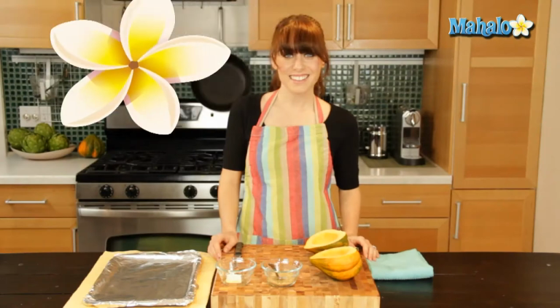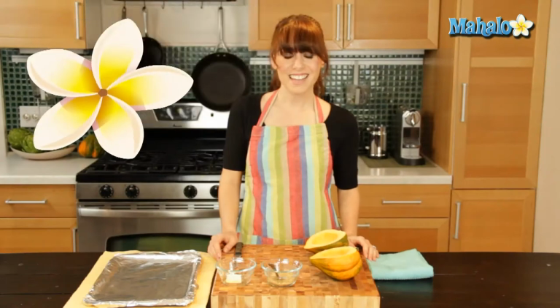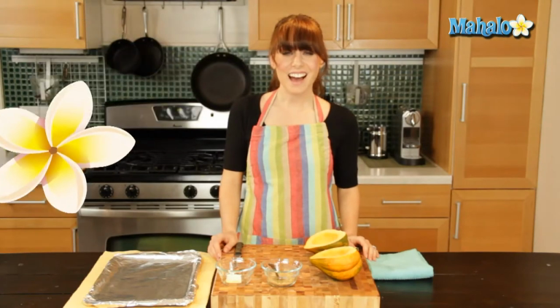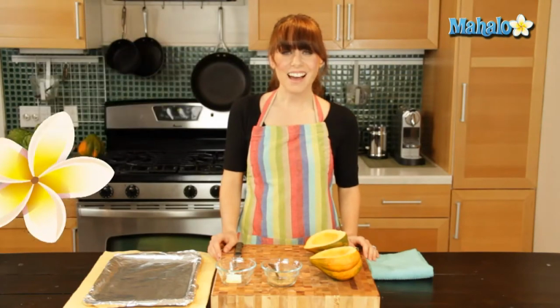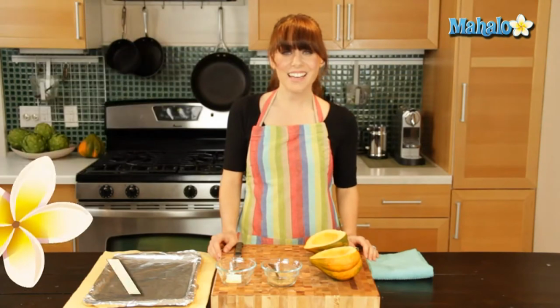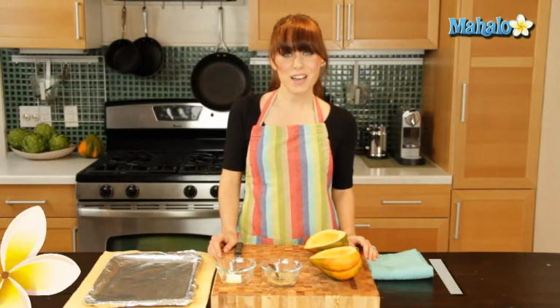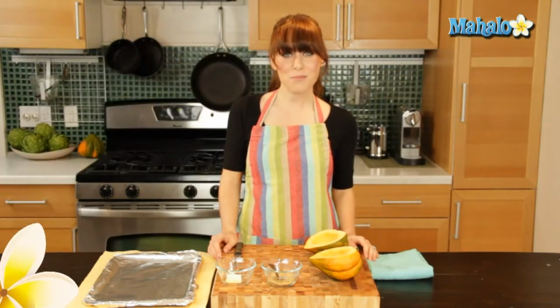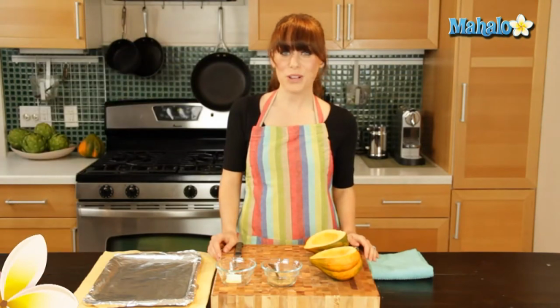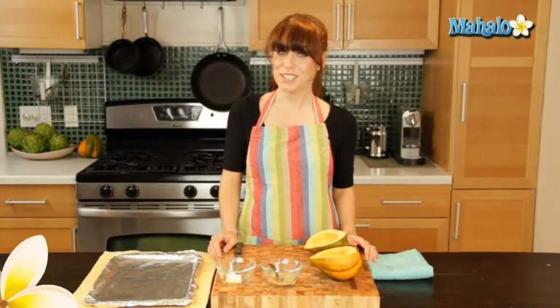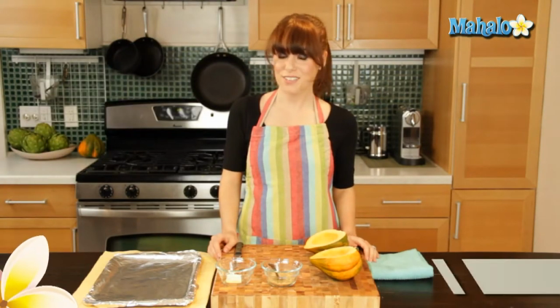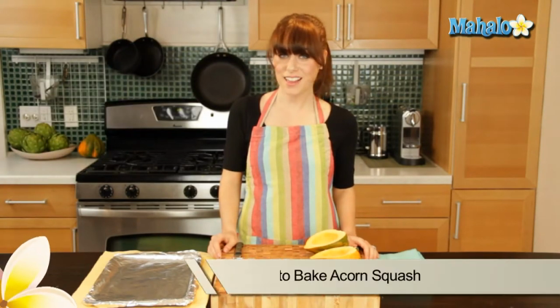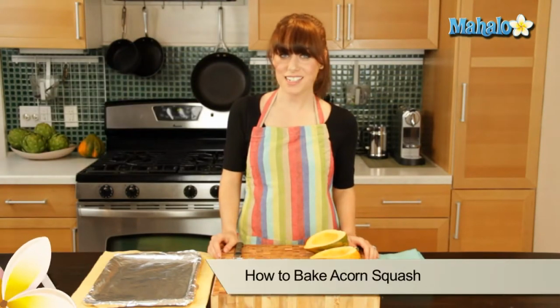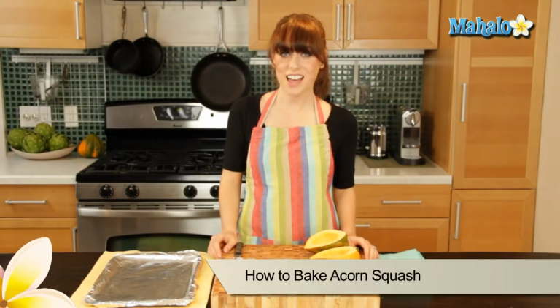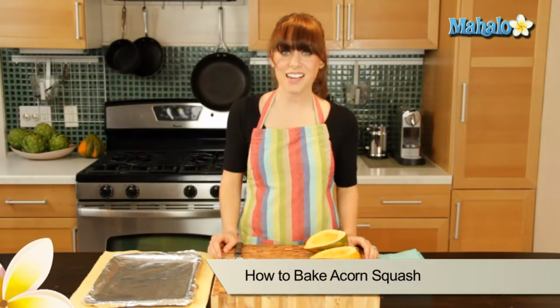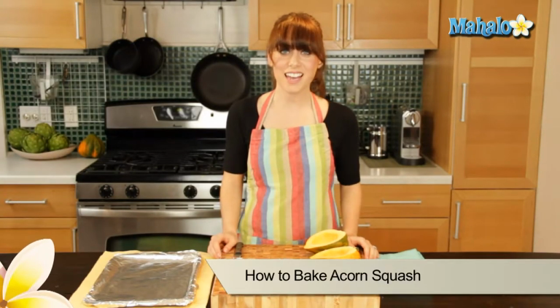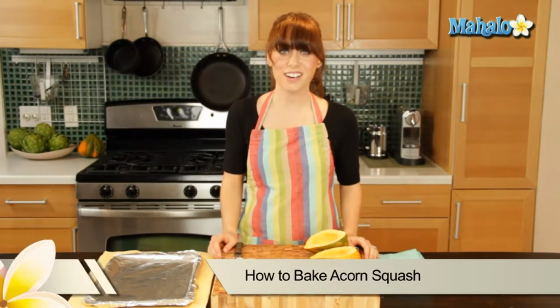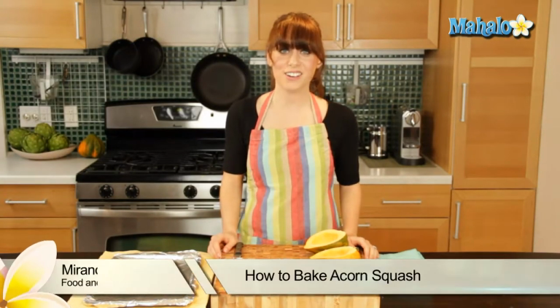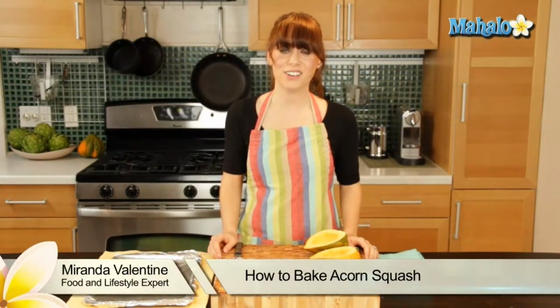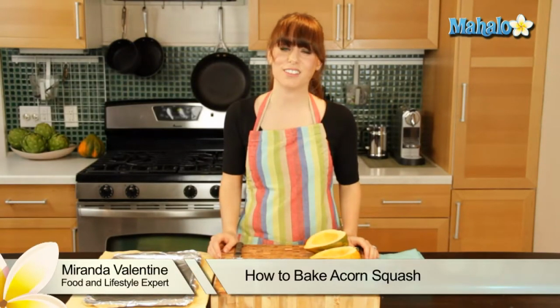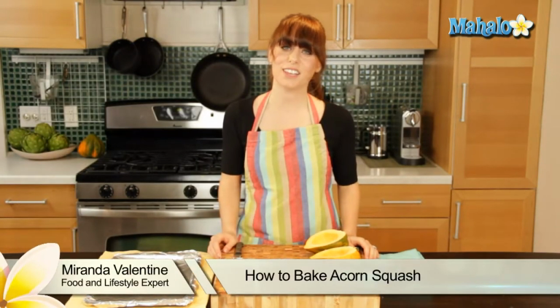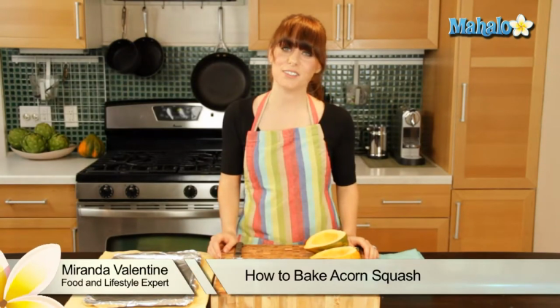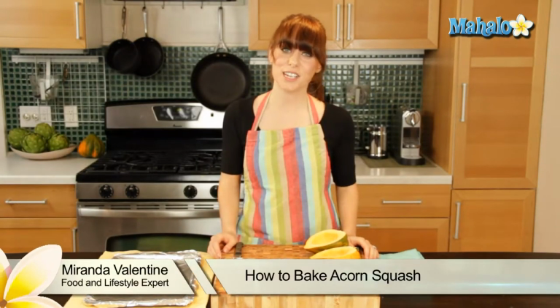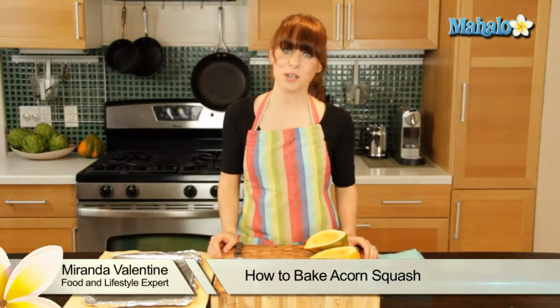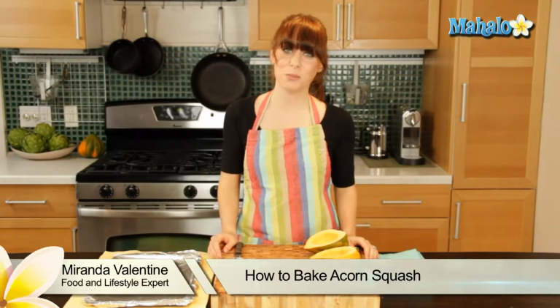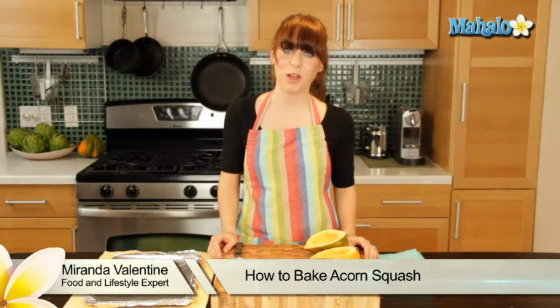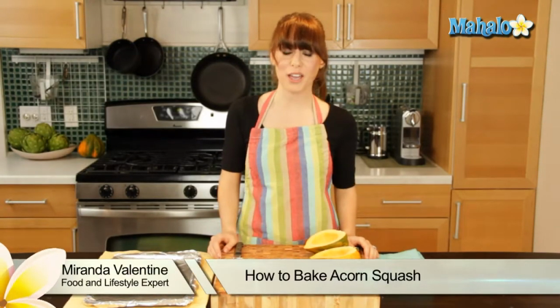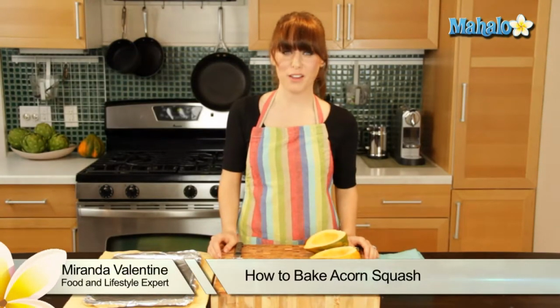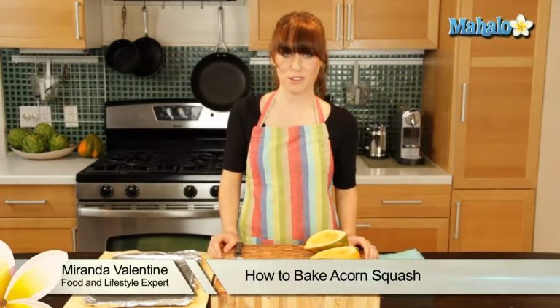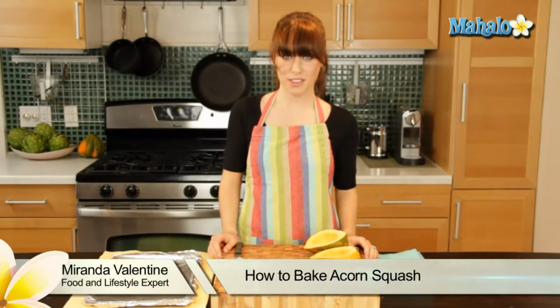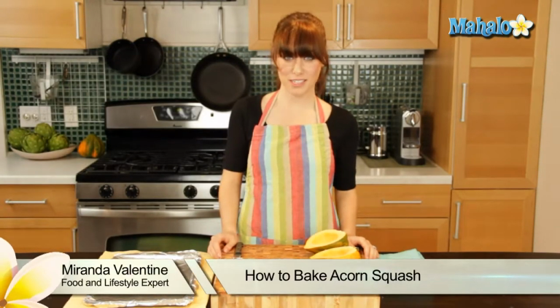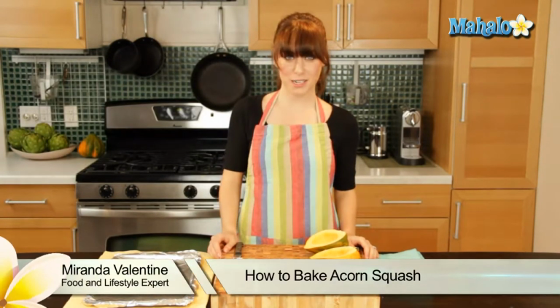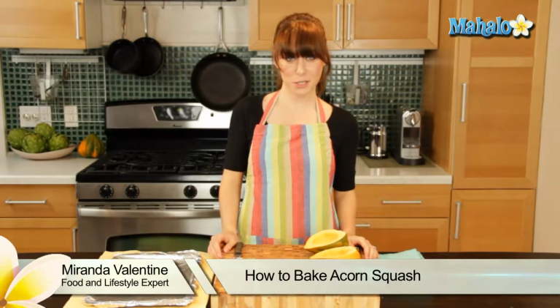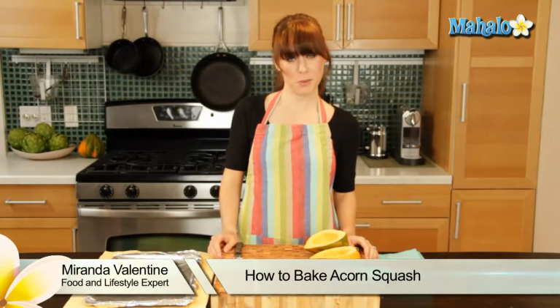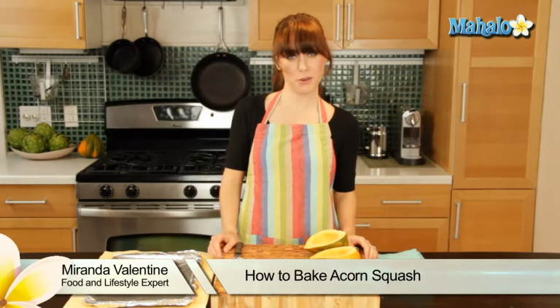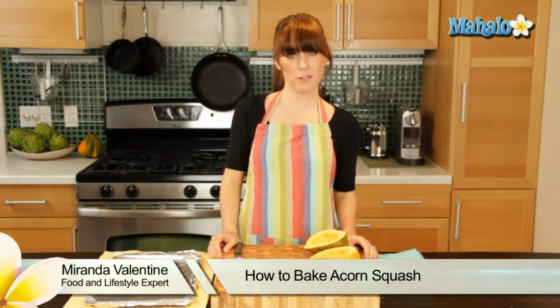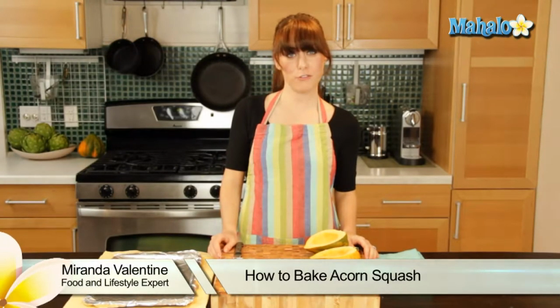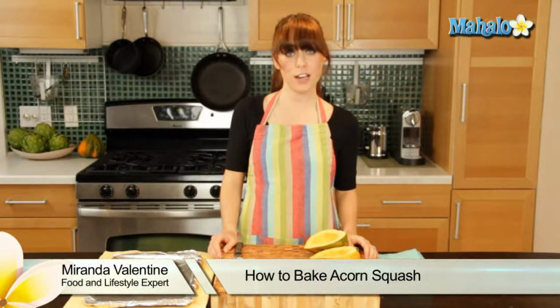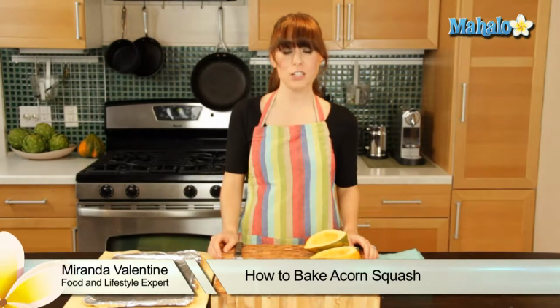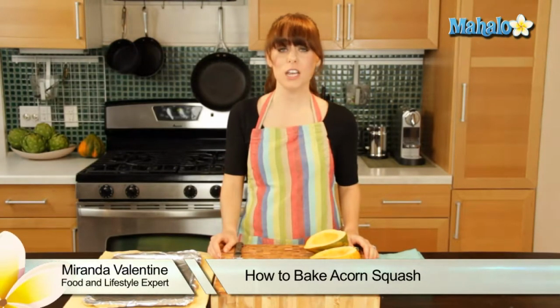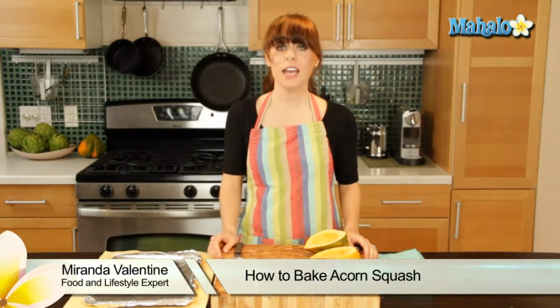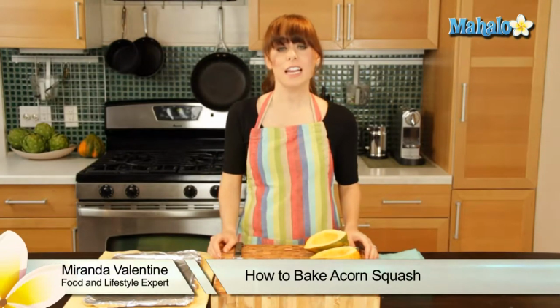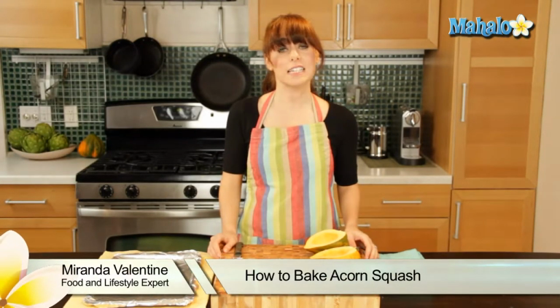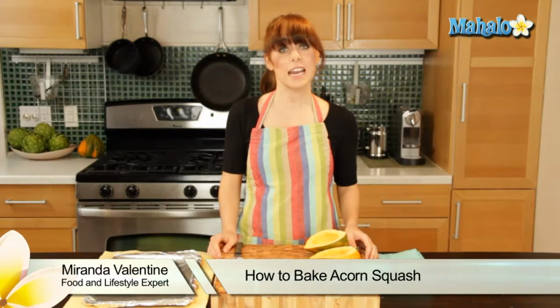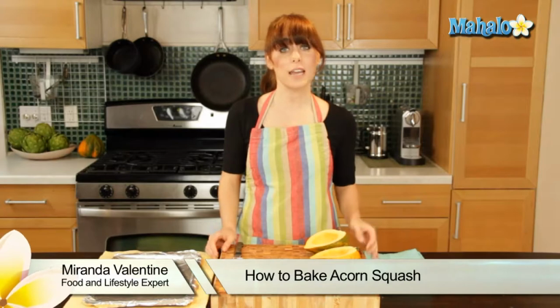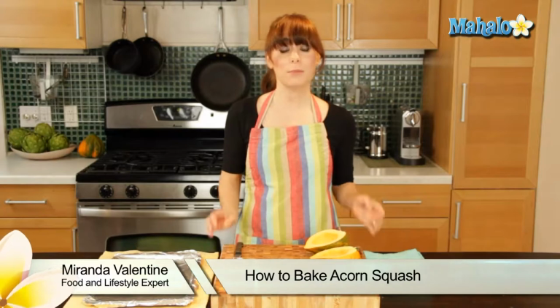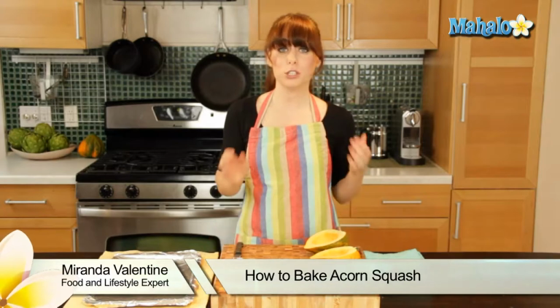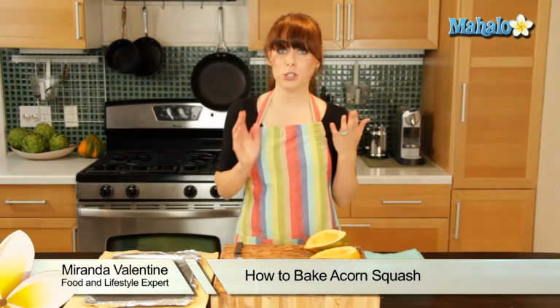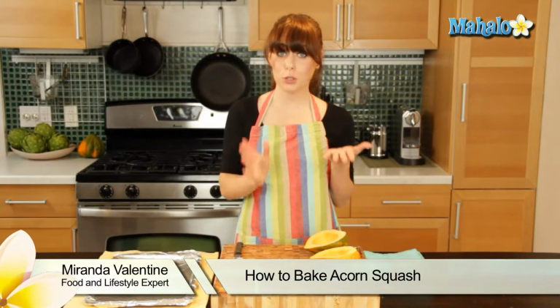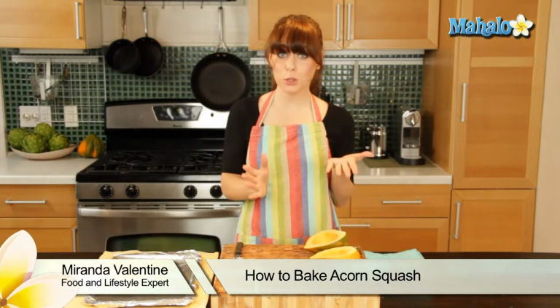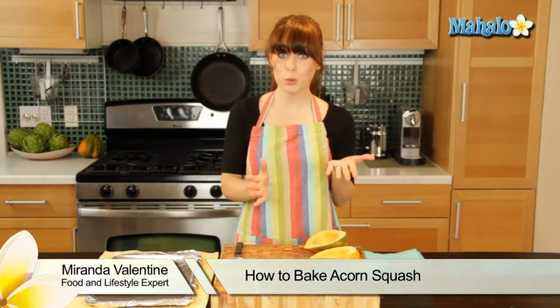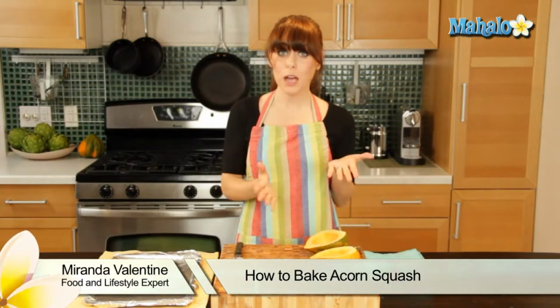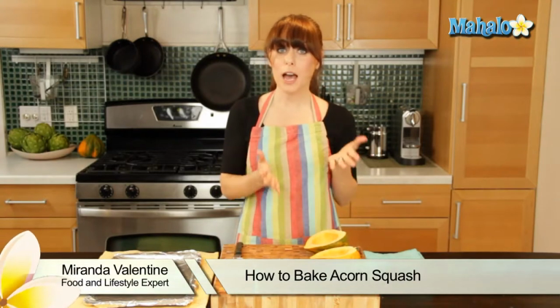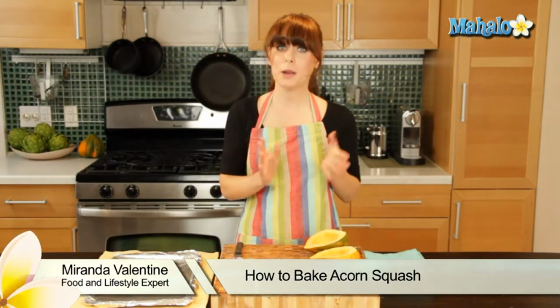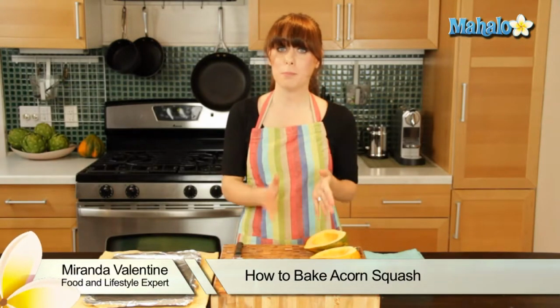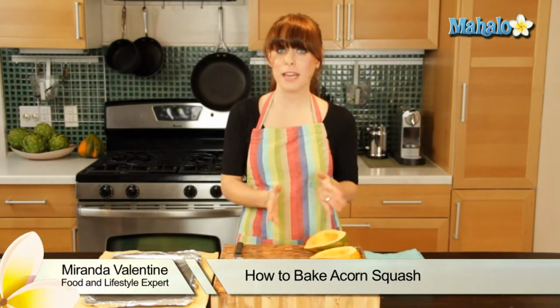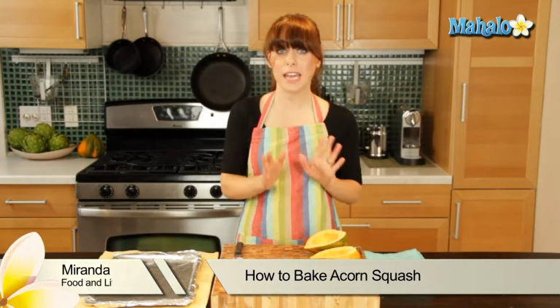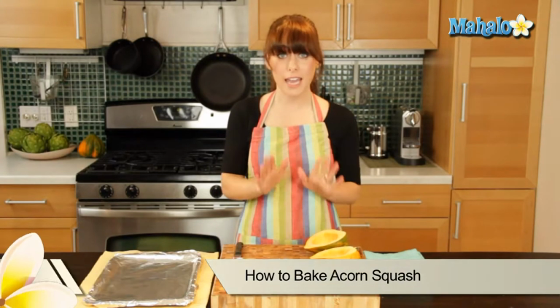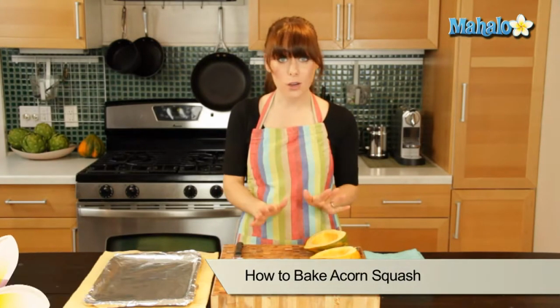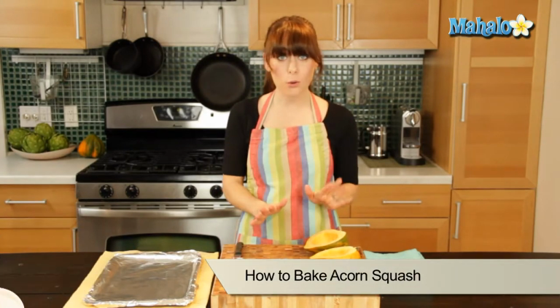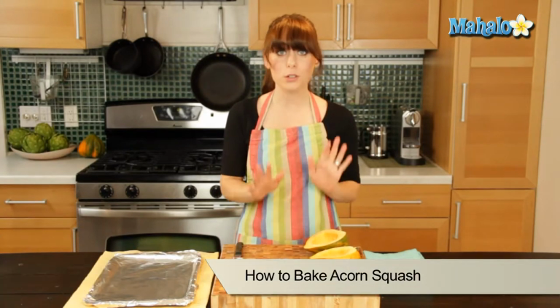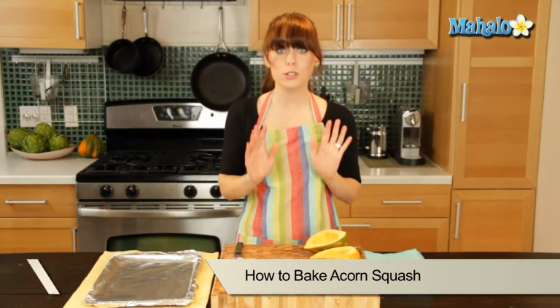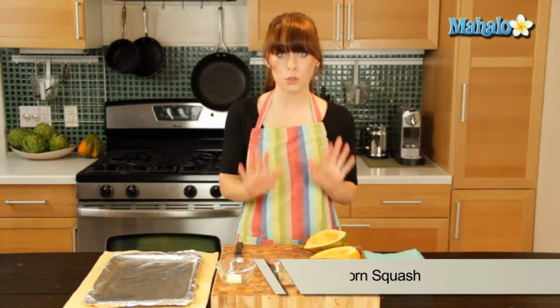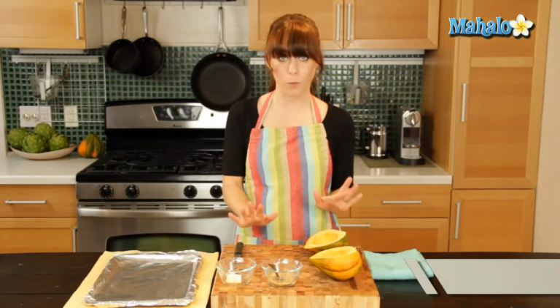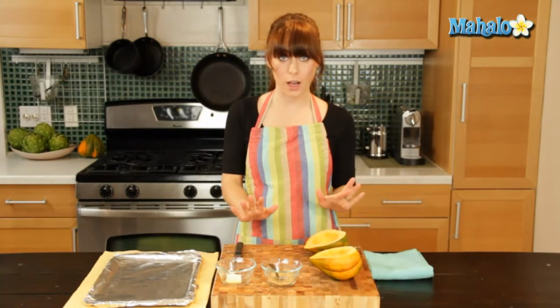Hi, I'm Miranda Valentine, editor of the lifestyle blog Everything Sounds Better in French. And today I'm going to show you how to bake acorn squash.